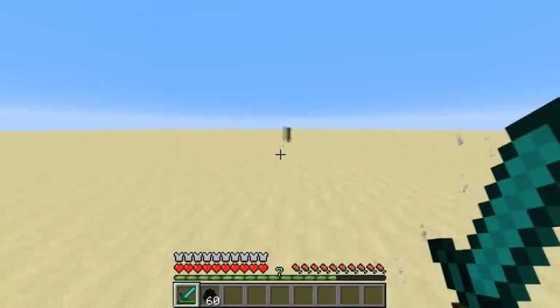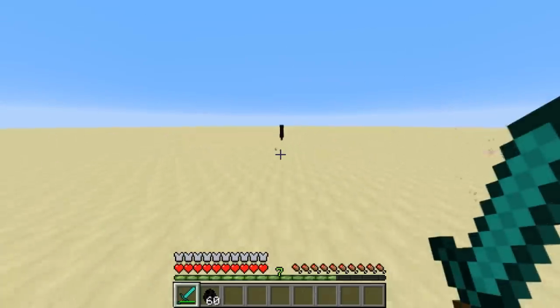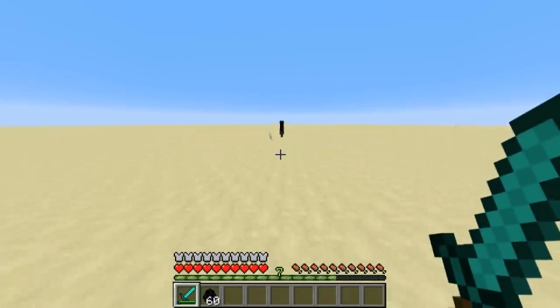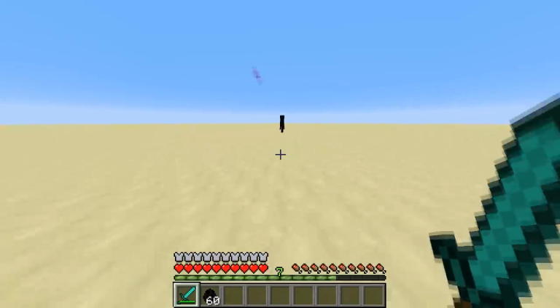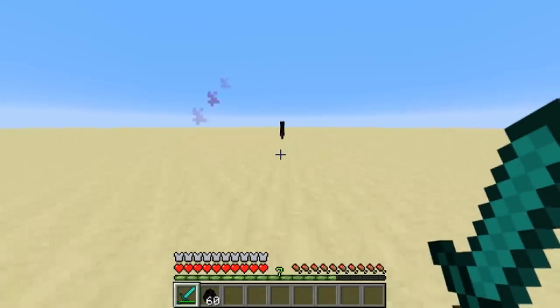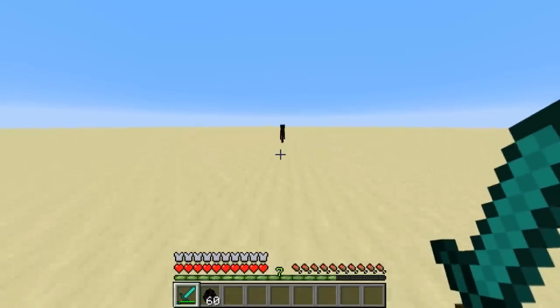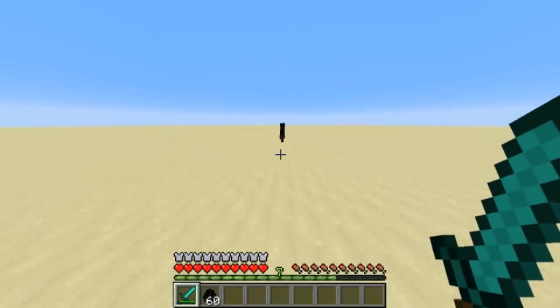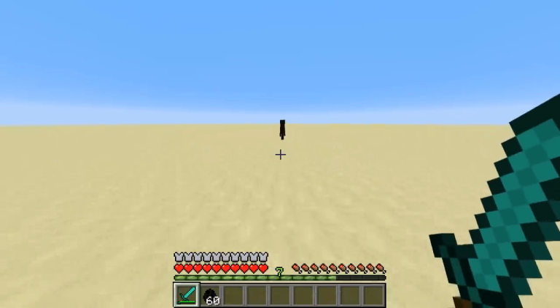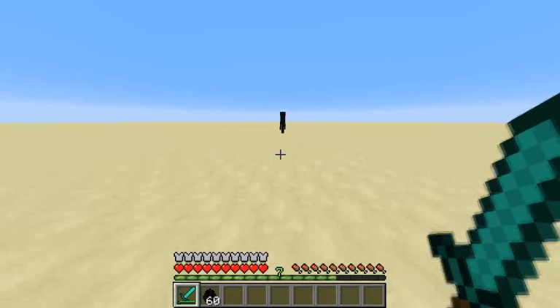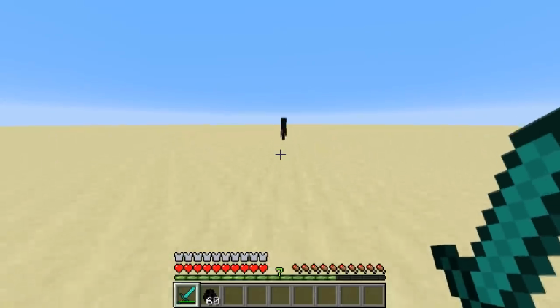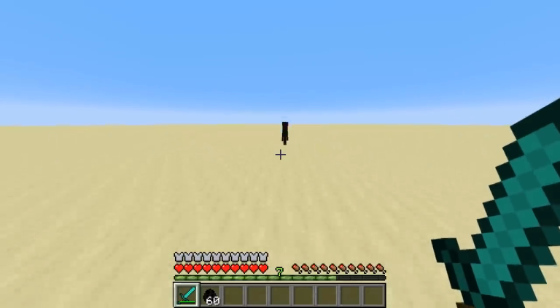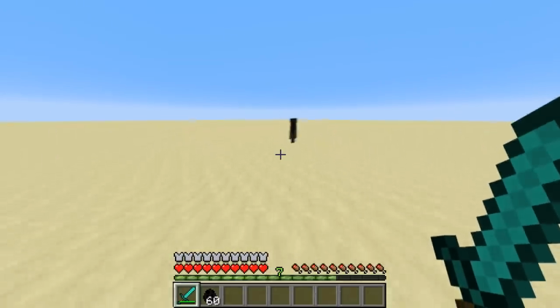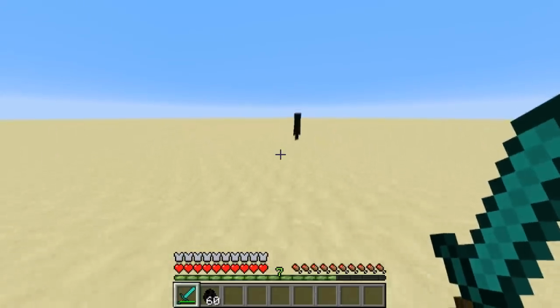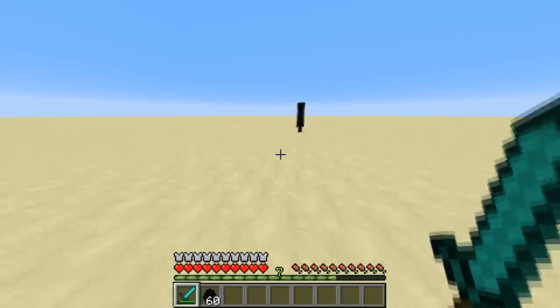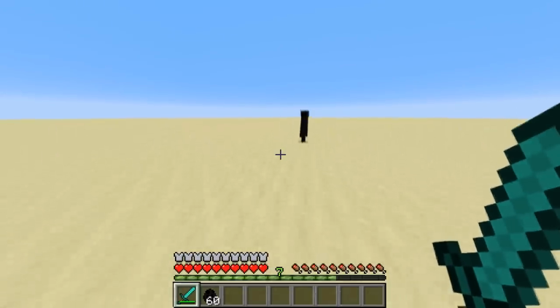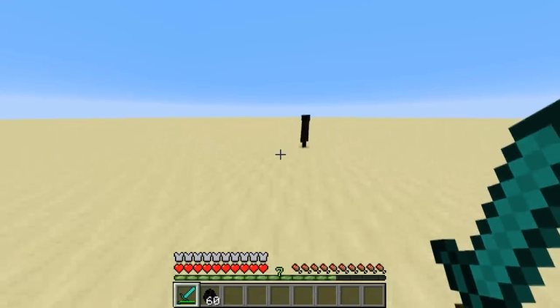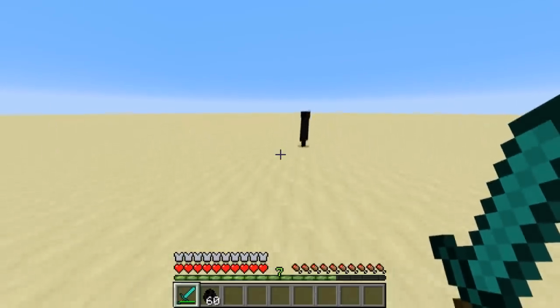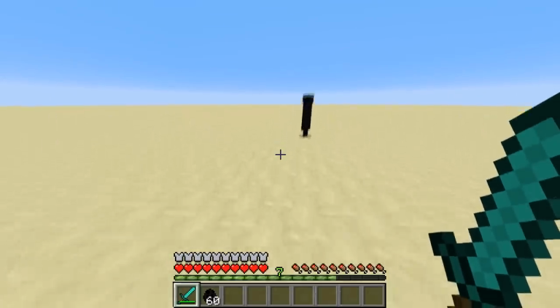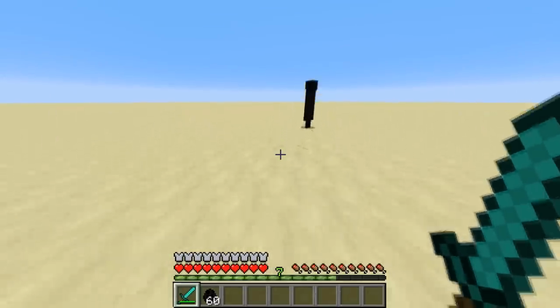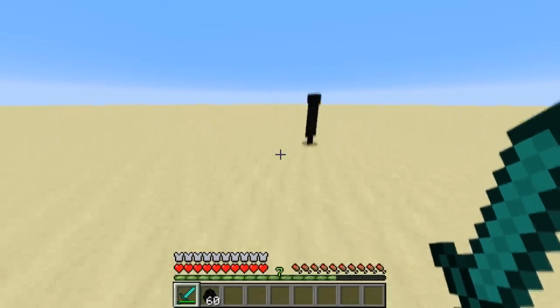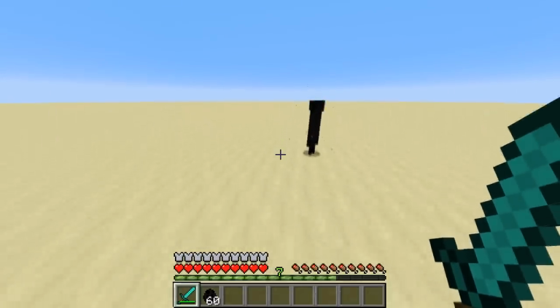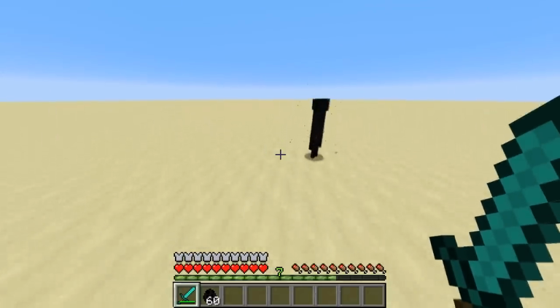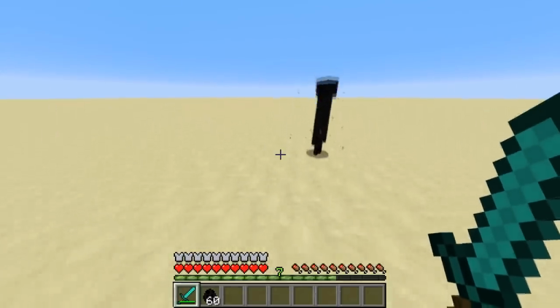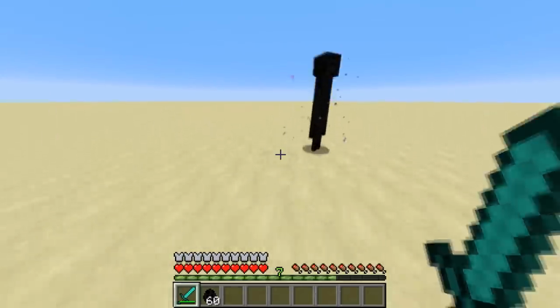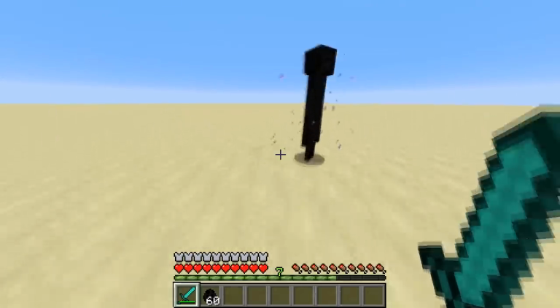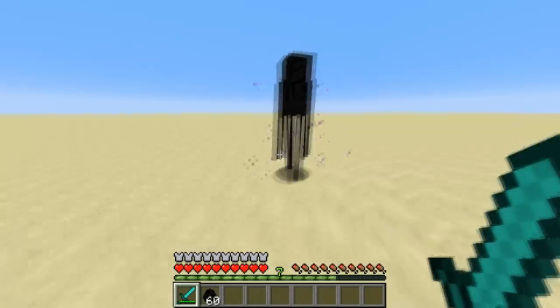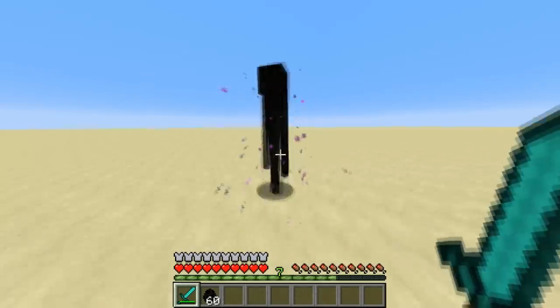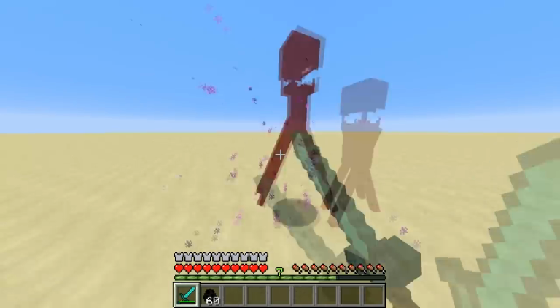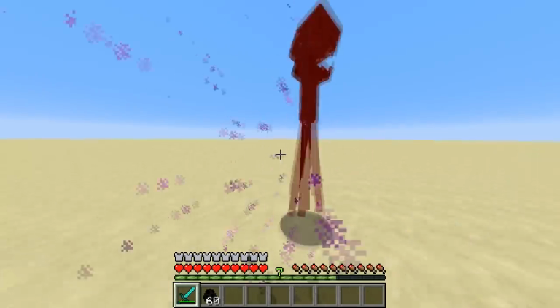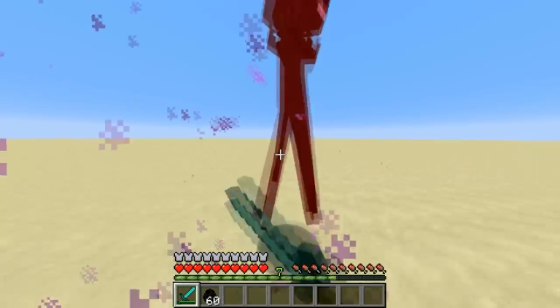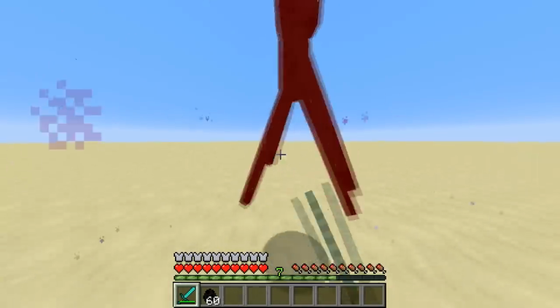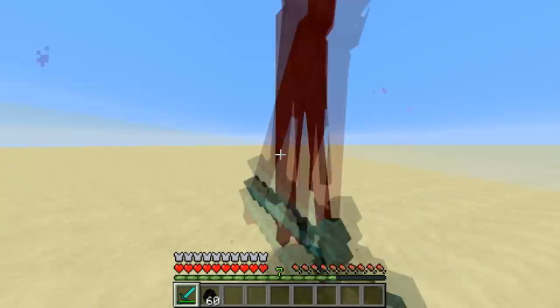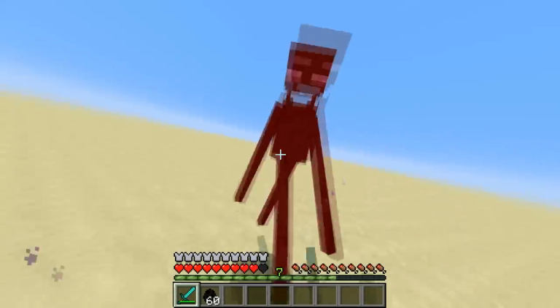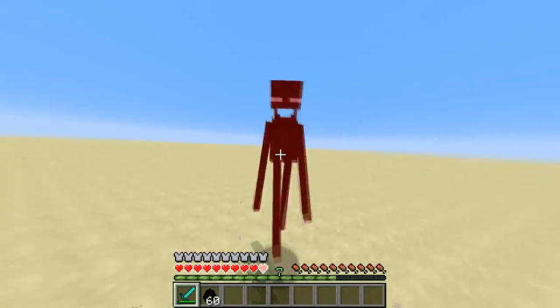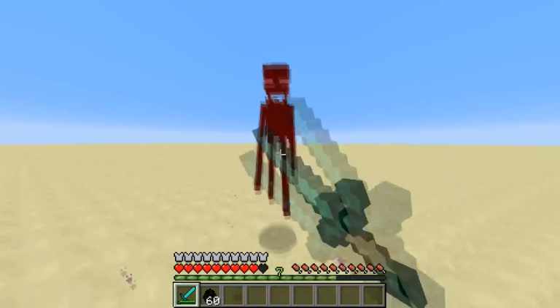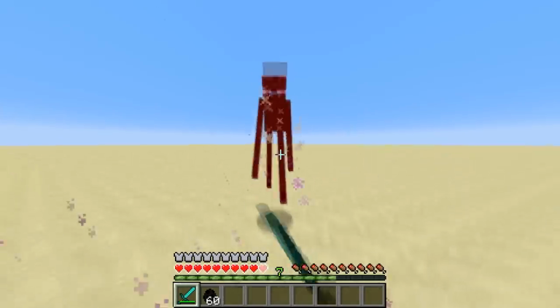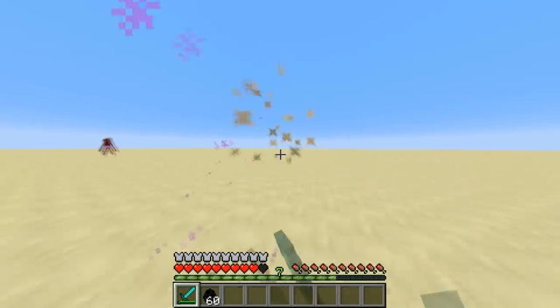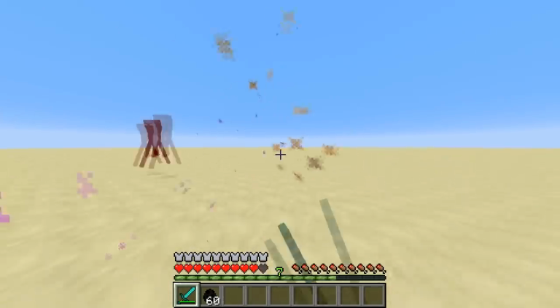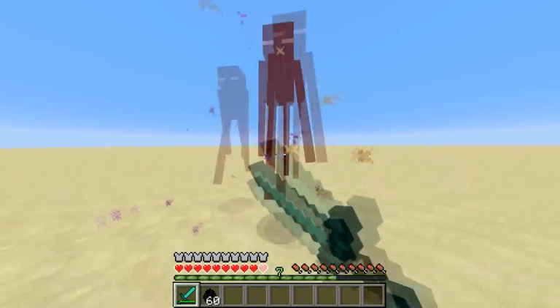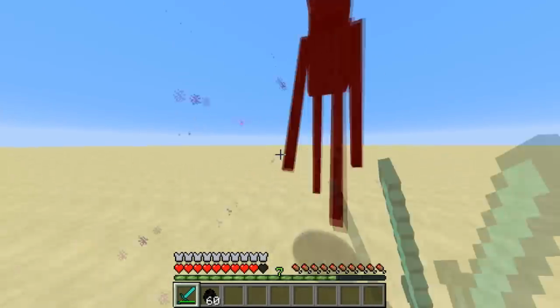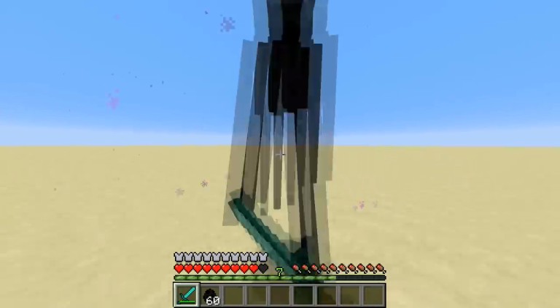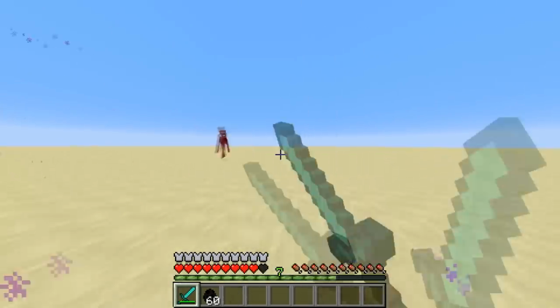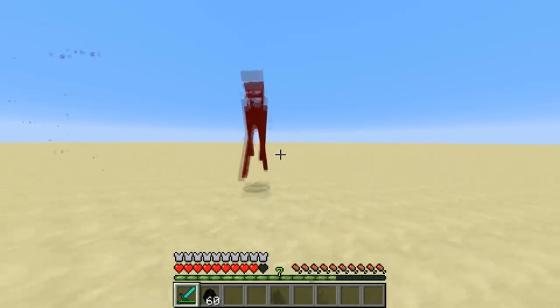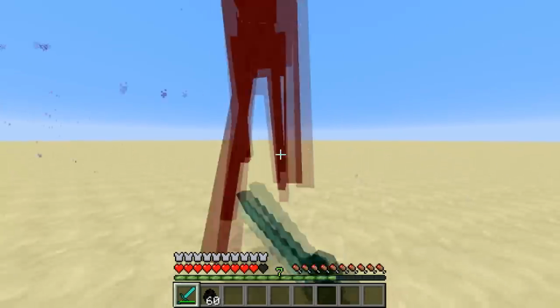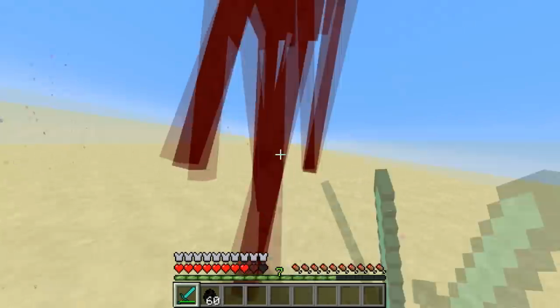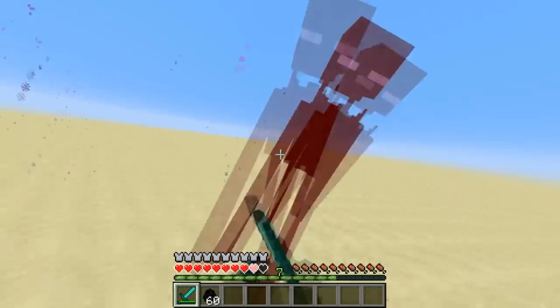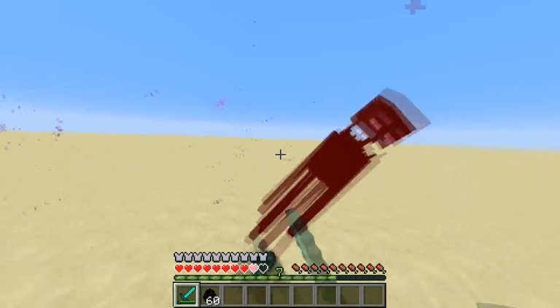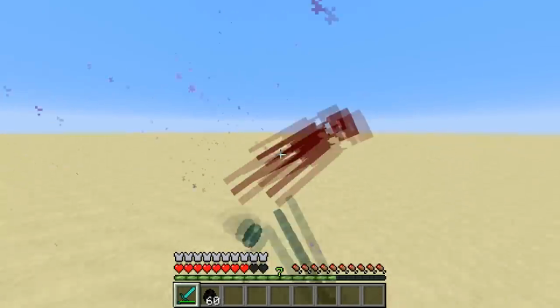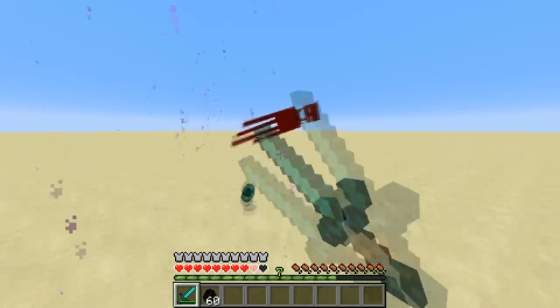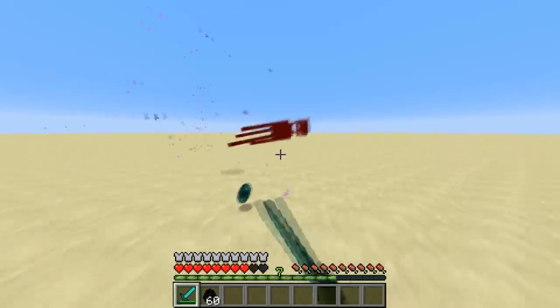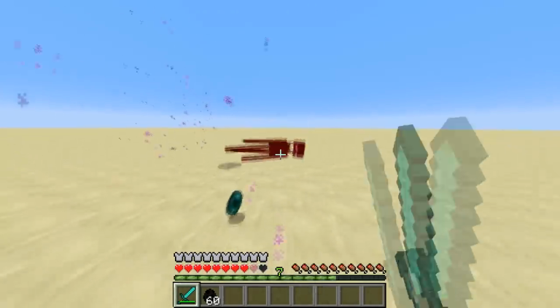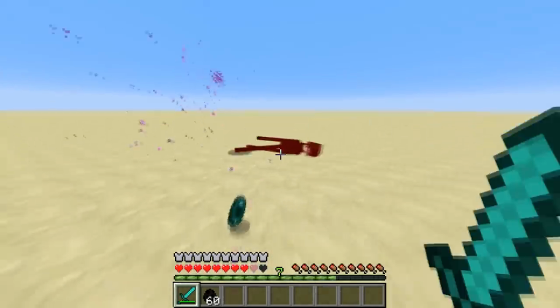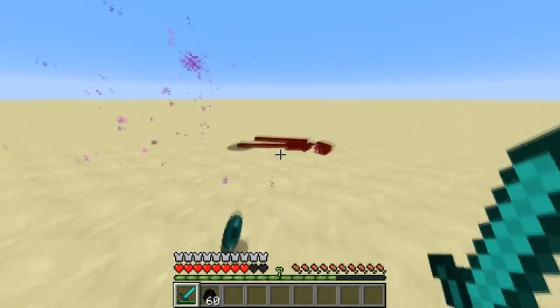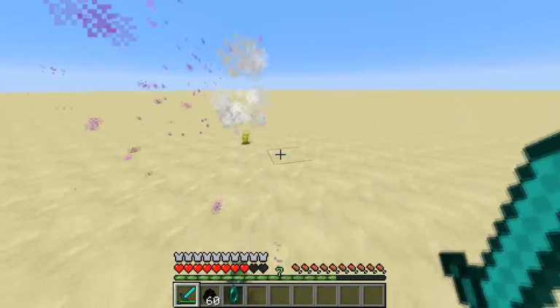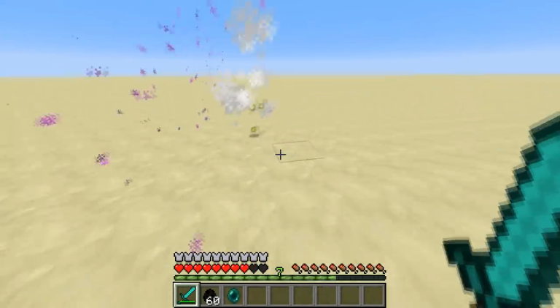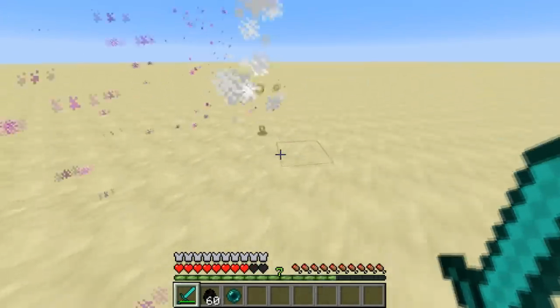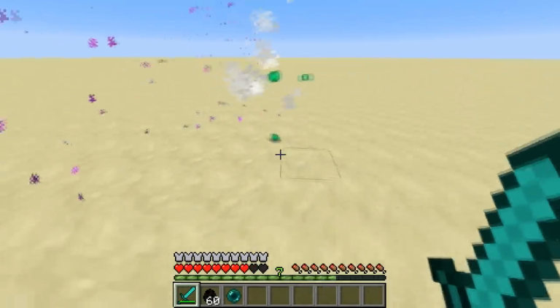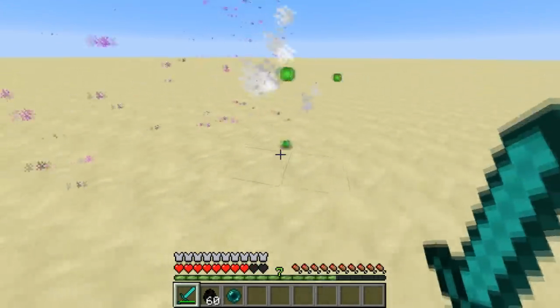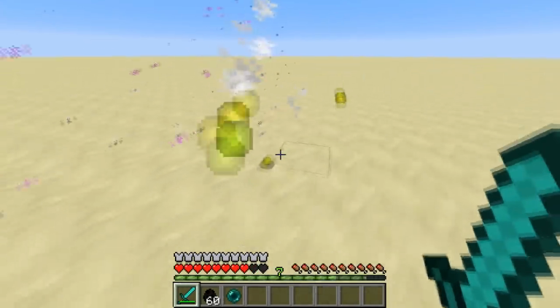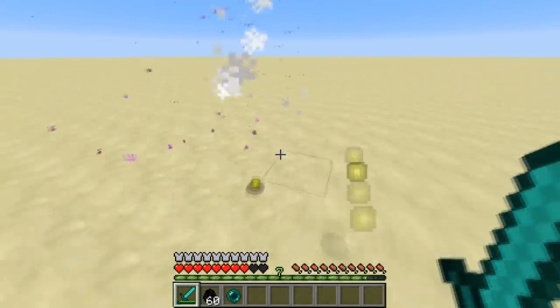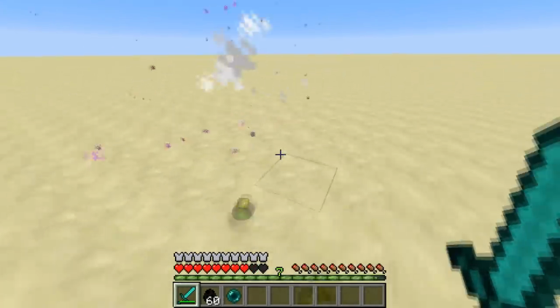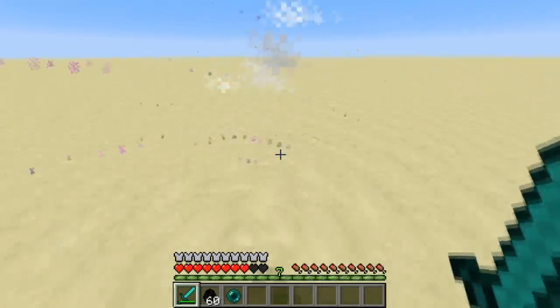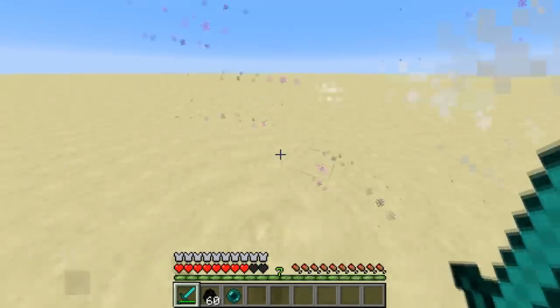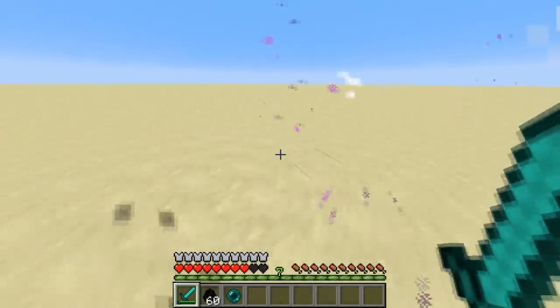Endermen will no longer teleport away from you when you hit them, and this can sometimes lead to visual bugs. It also makes the enderman very easy to kill.